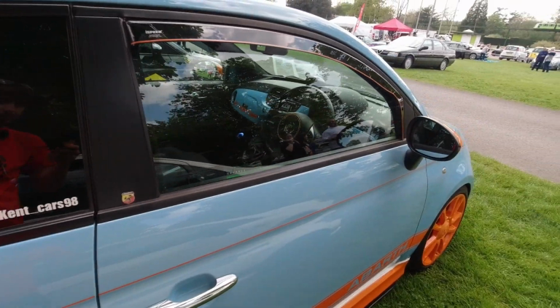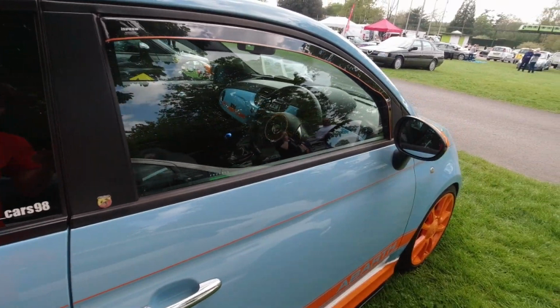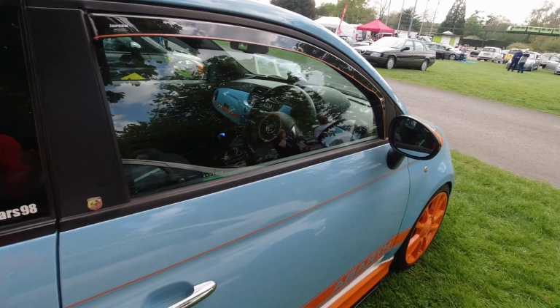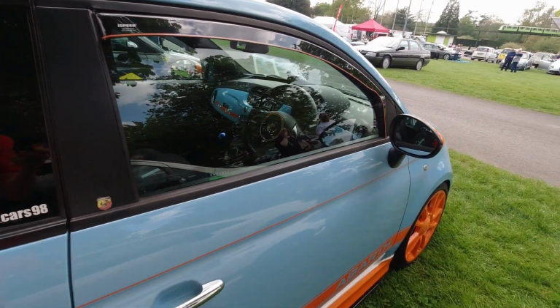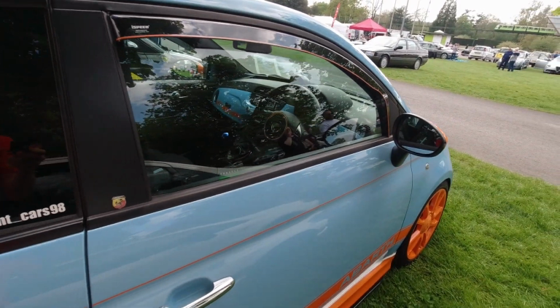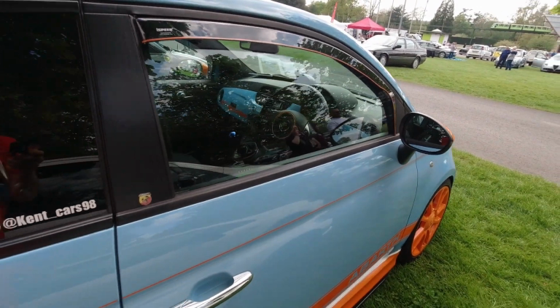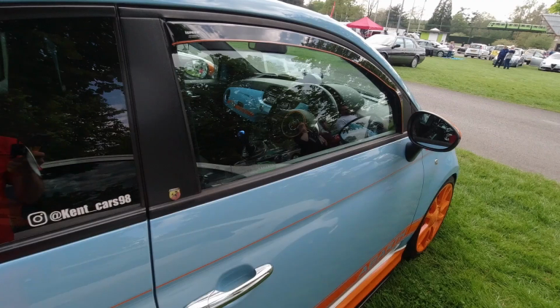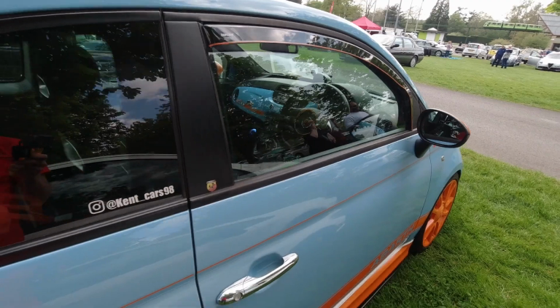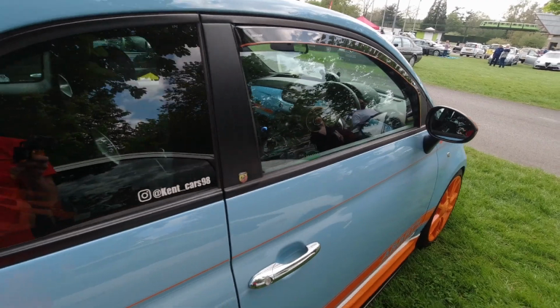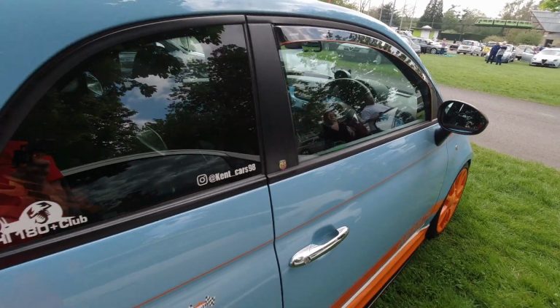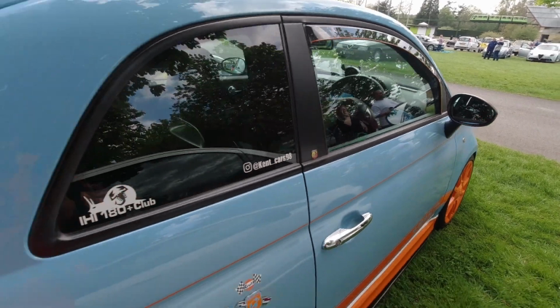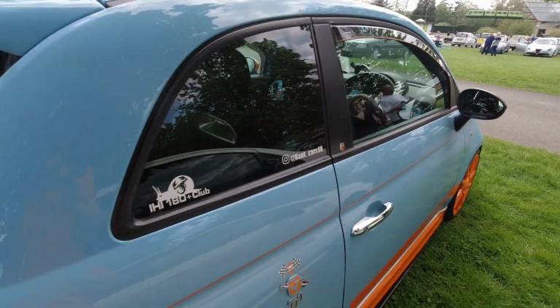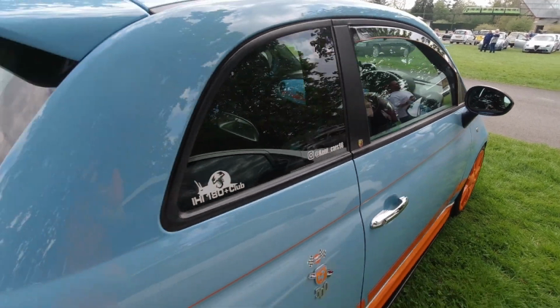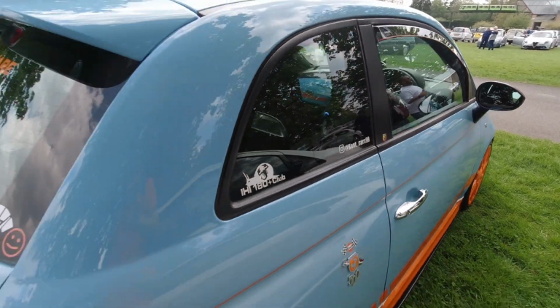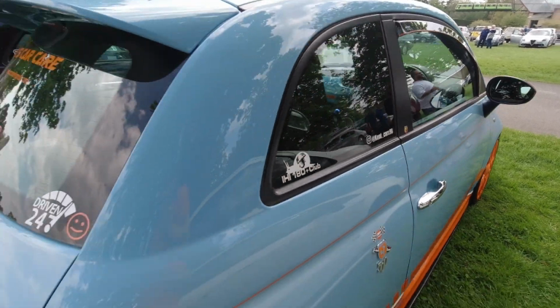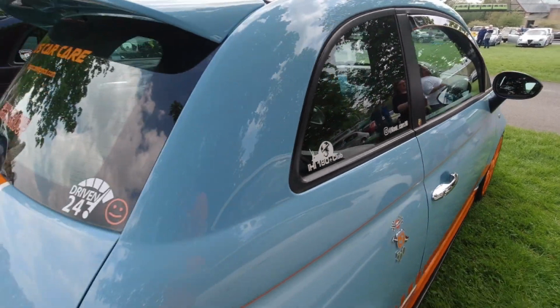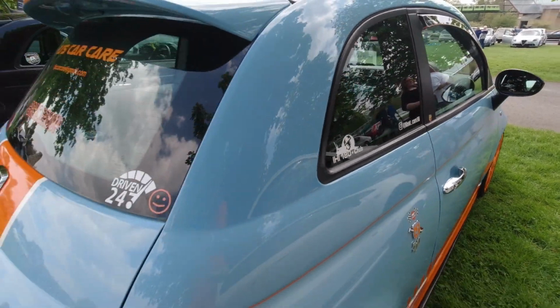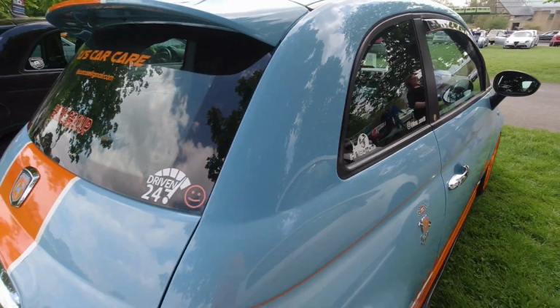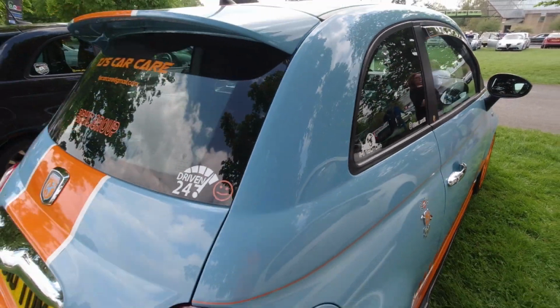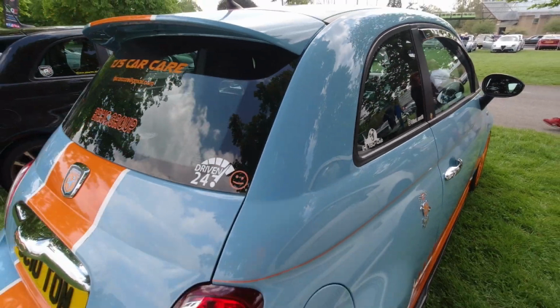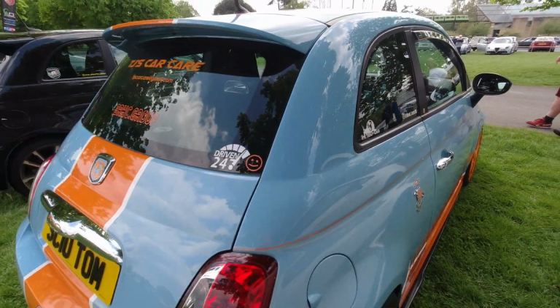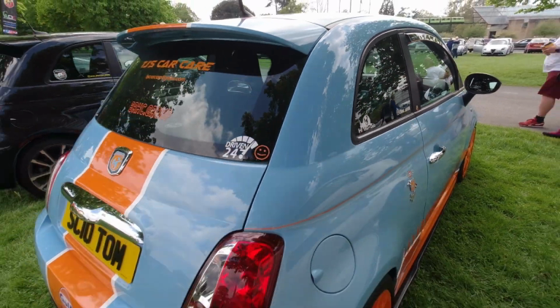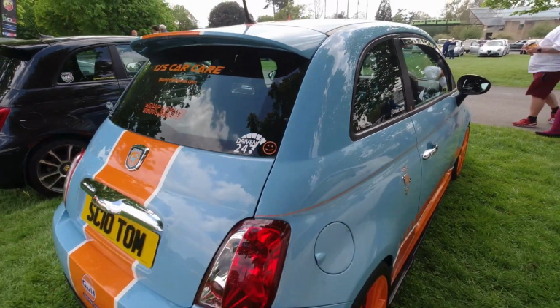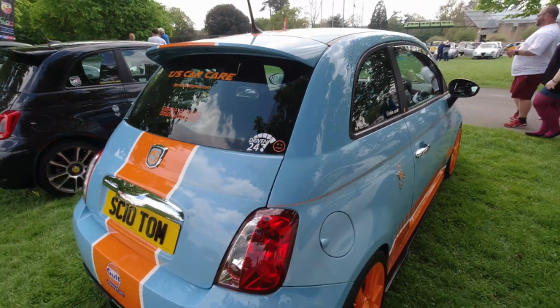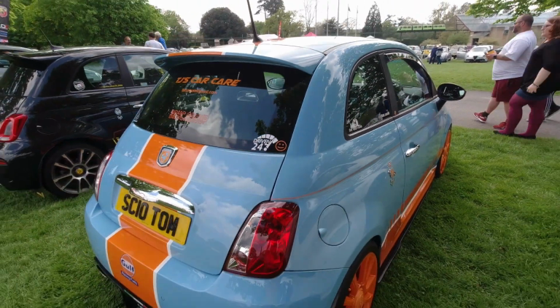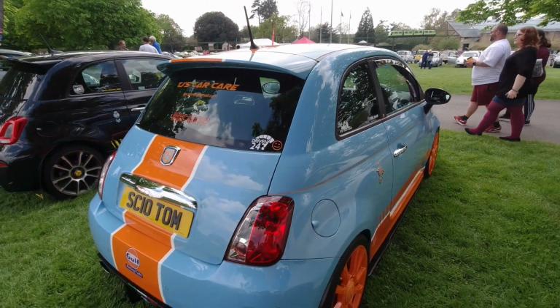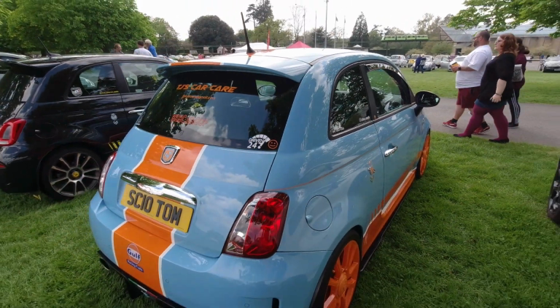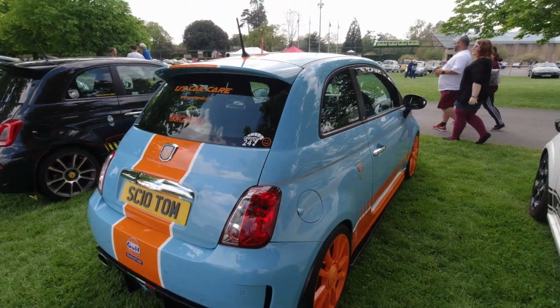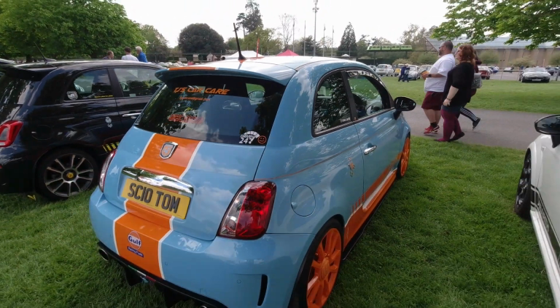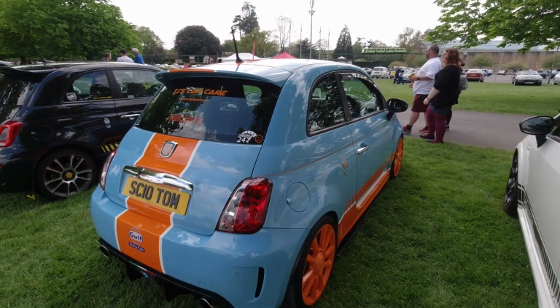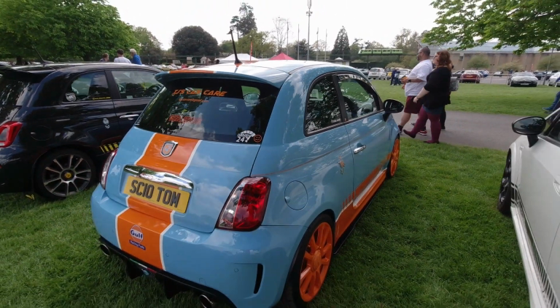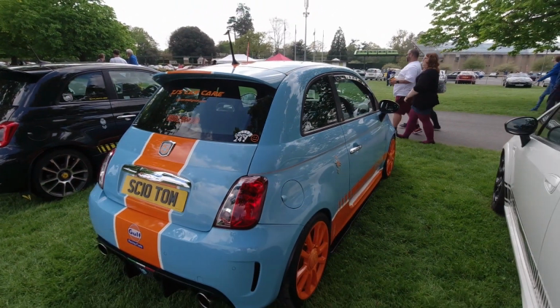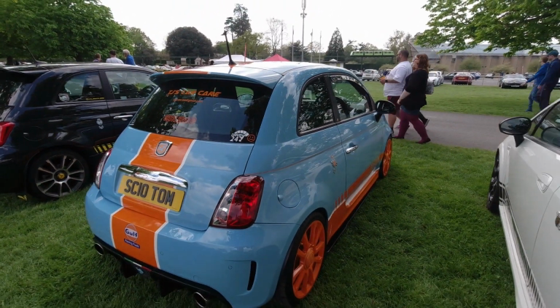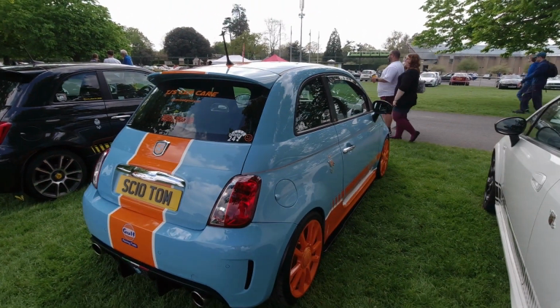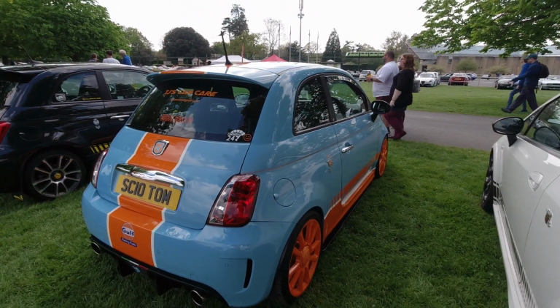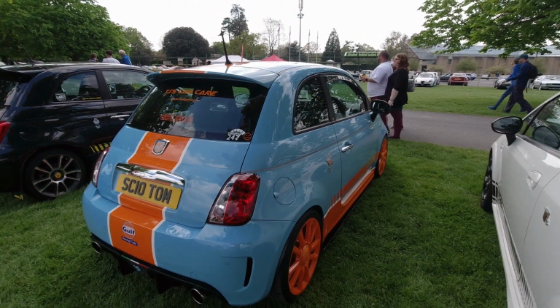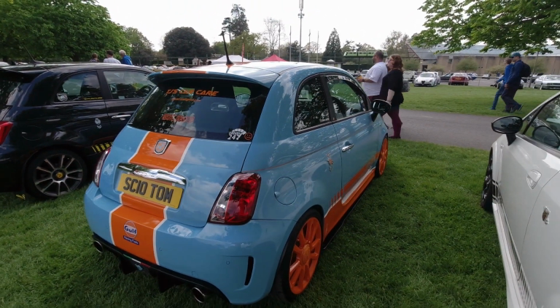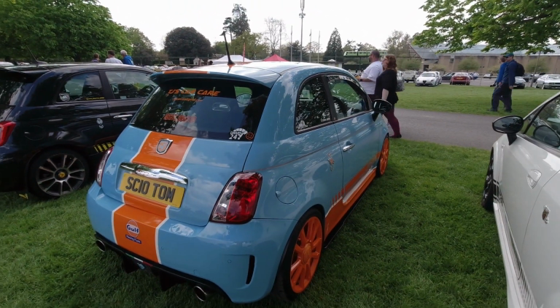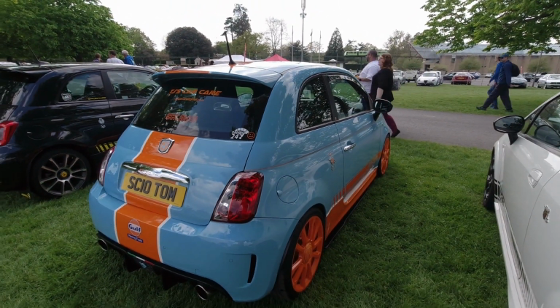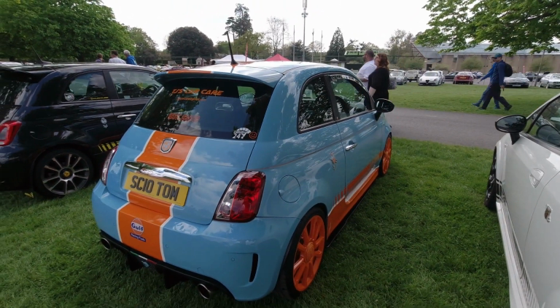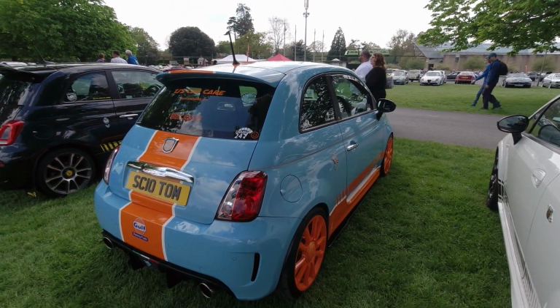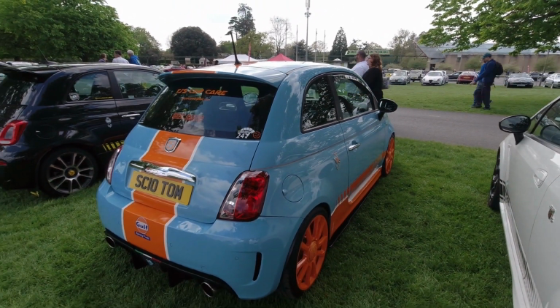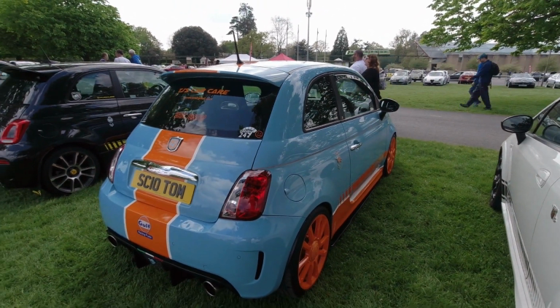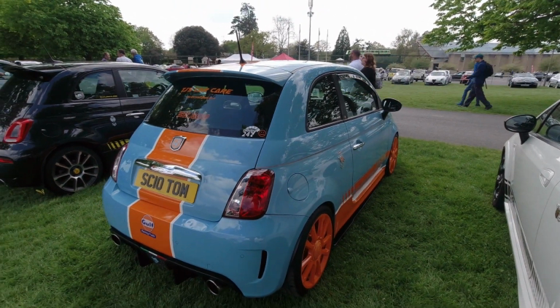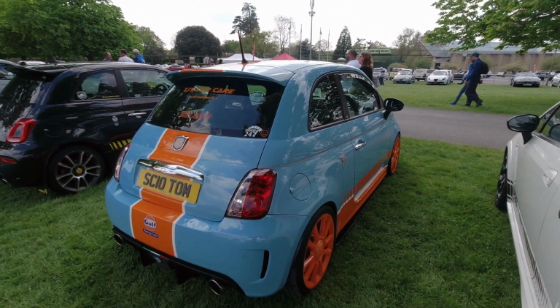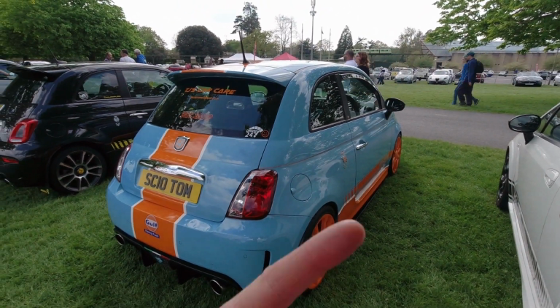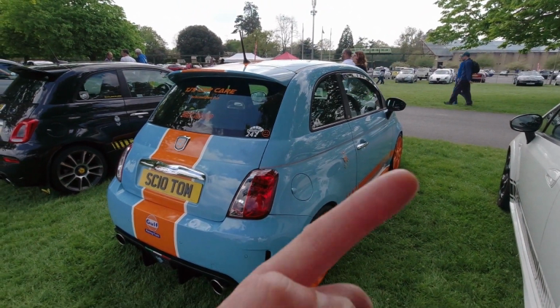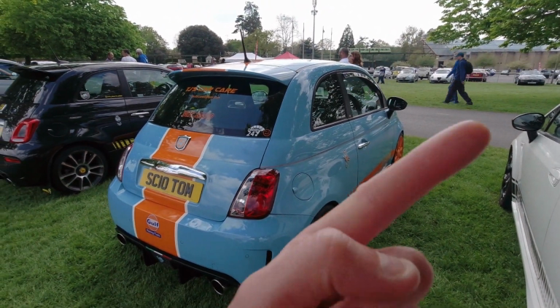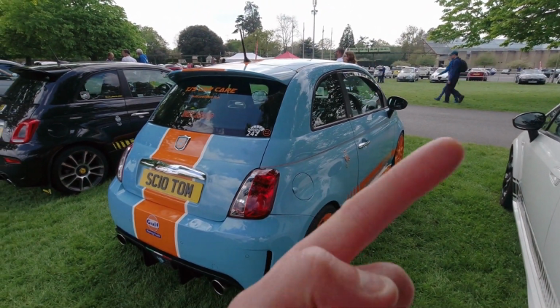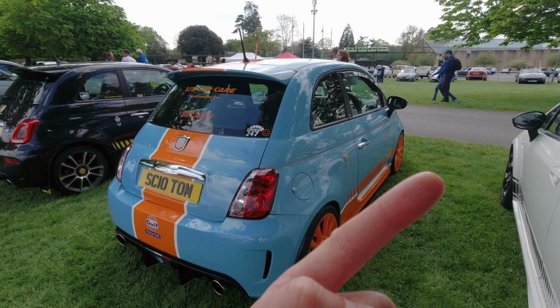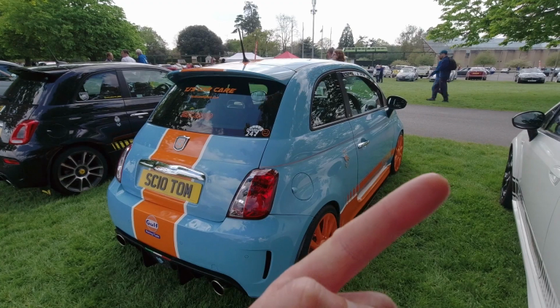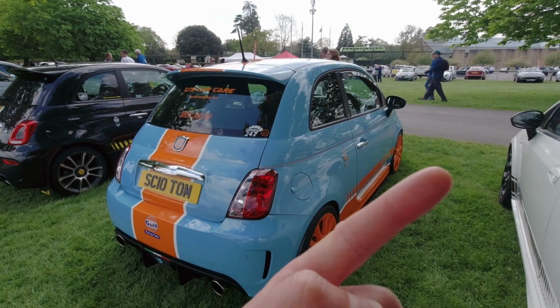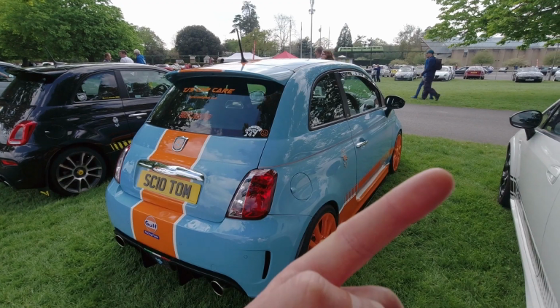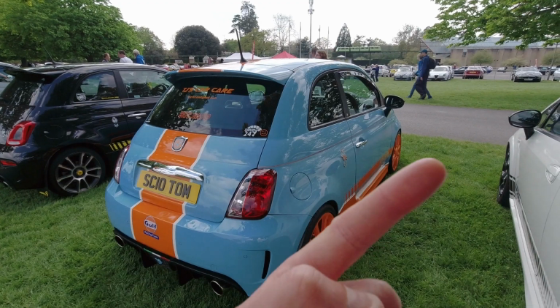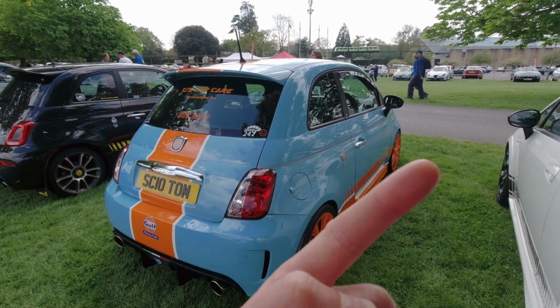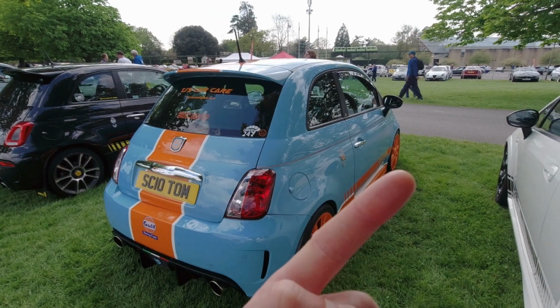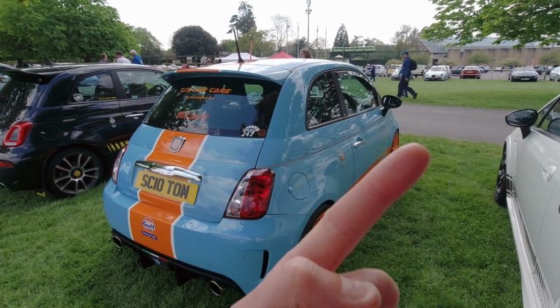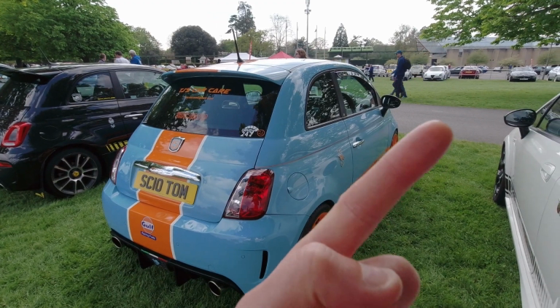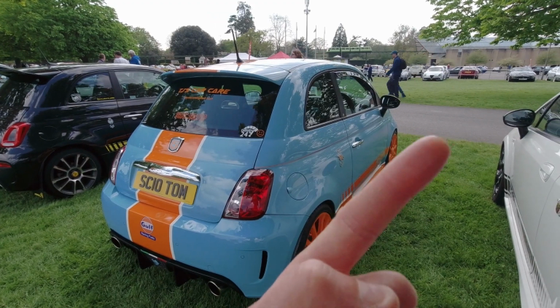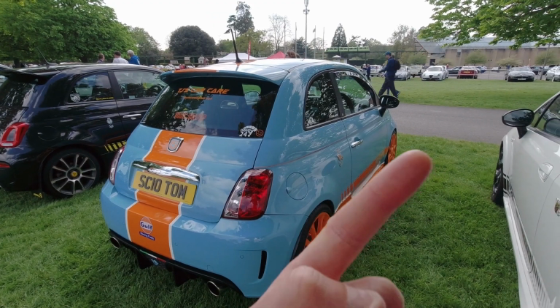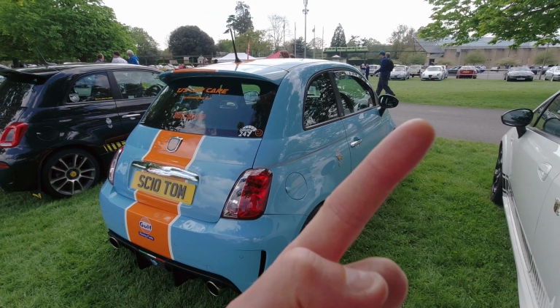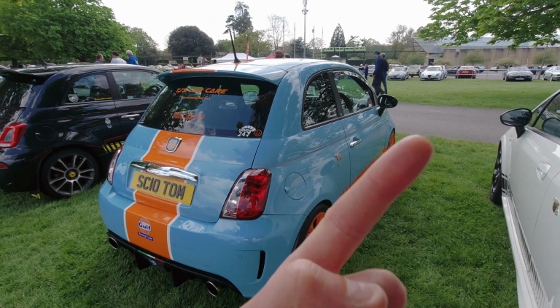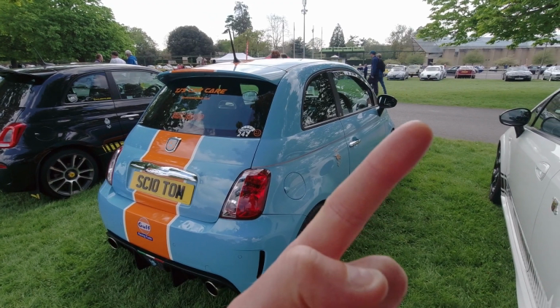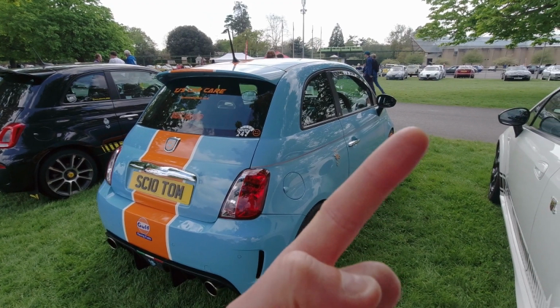If you haven't already seen my review of this vehicle, please do check that out — there'll be a link somewhere at the top of the screen.